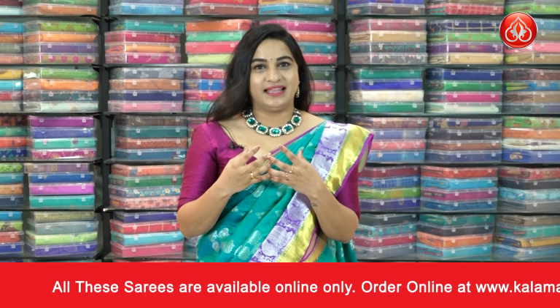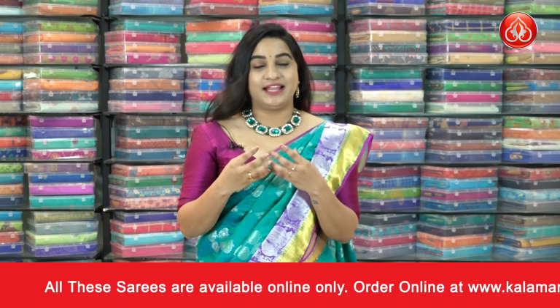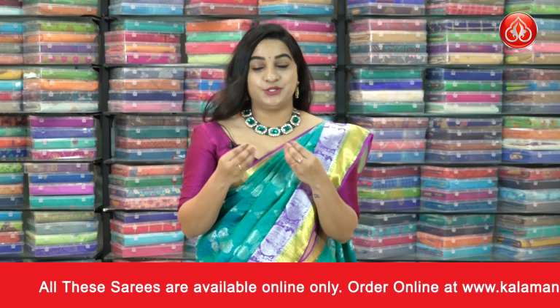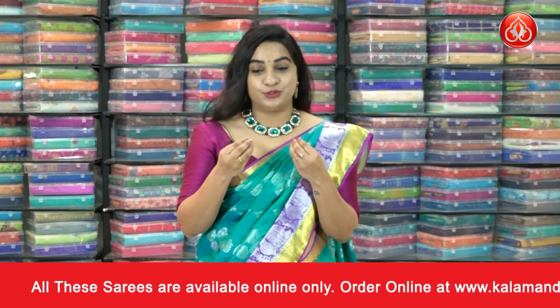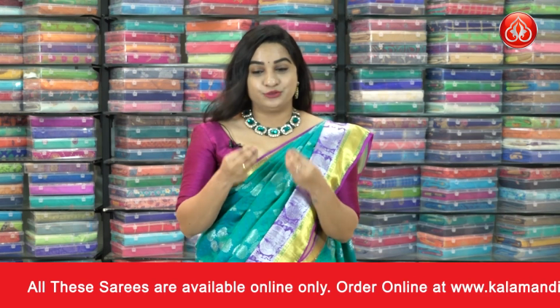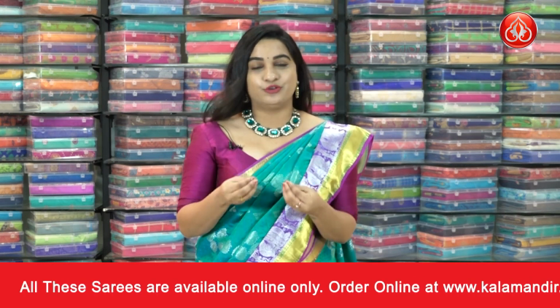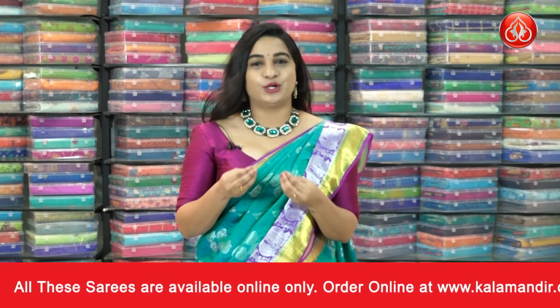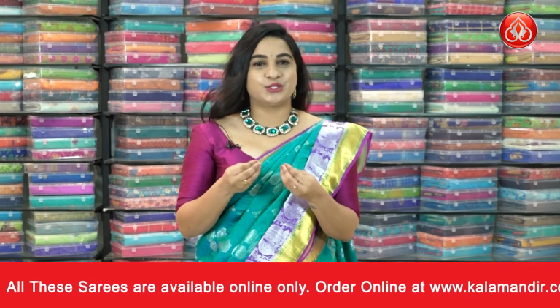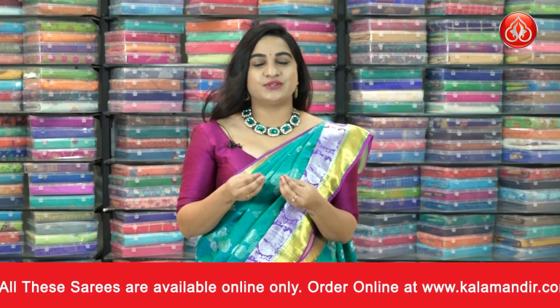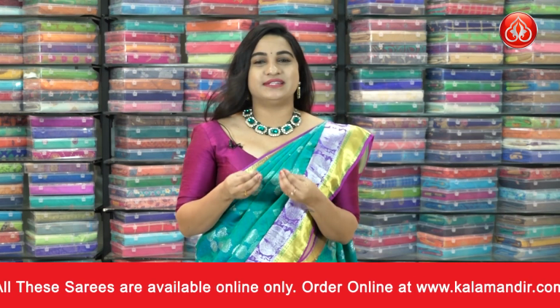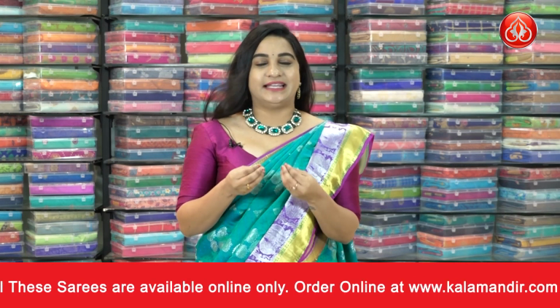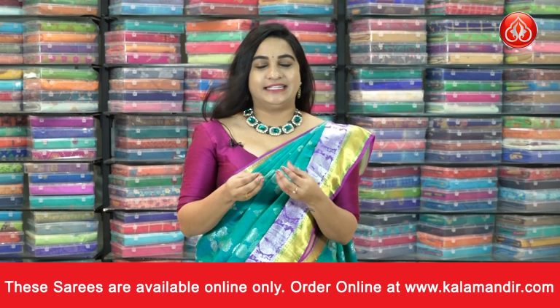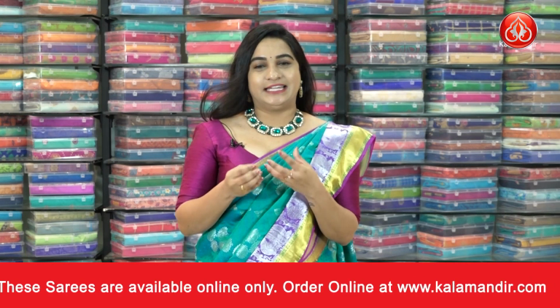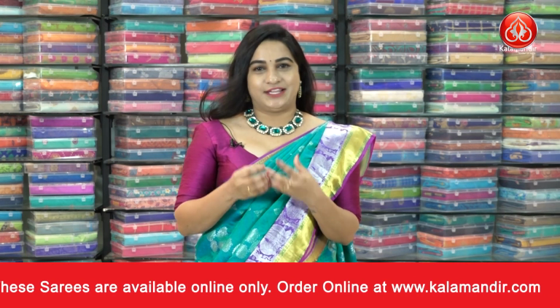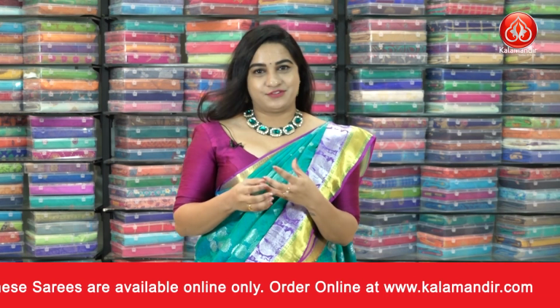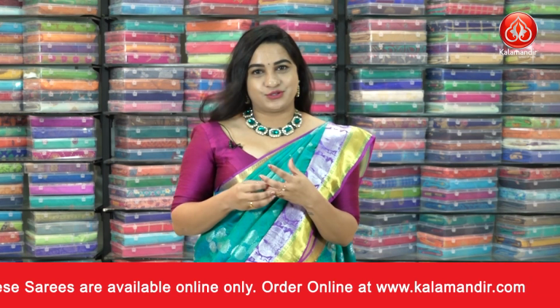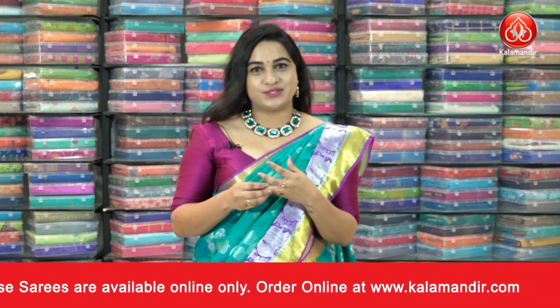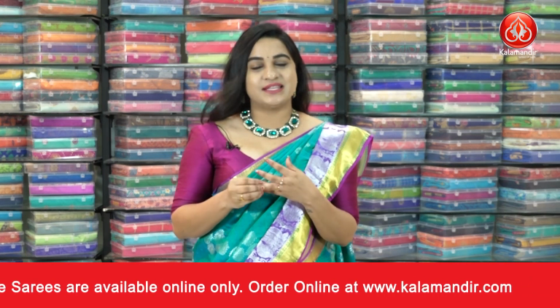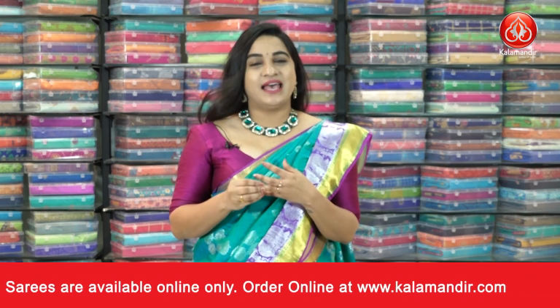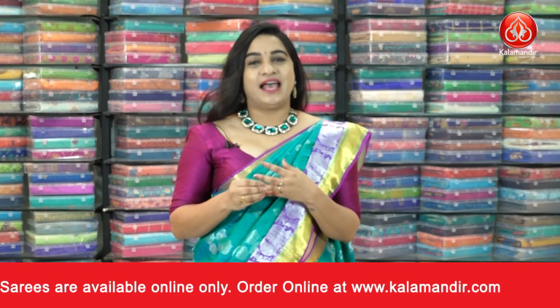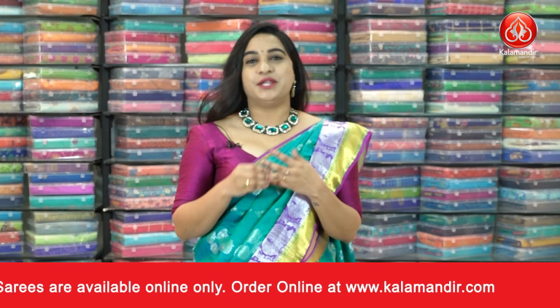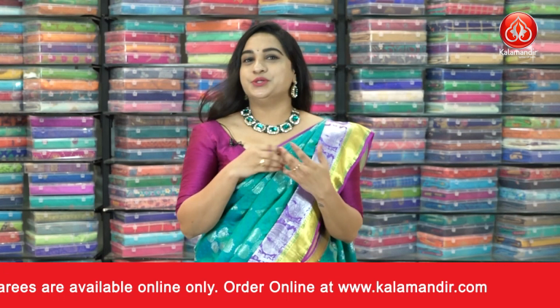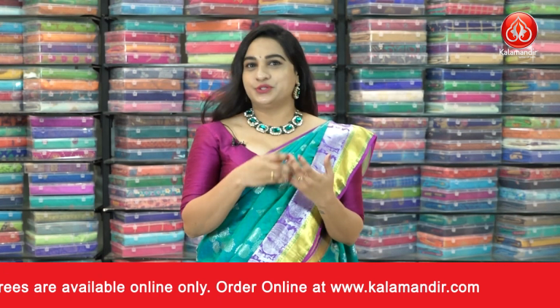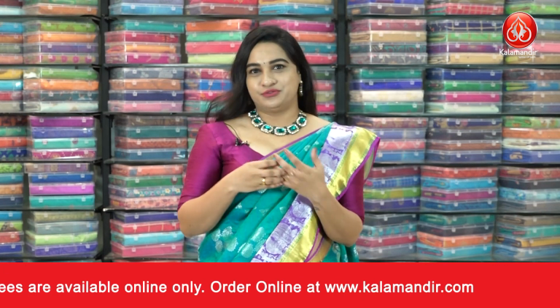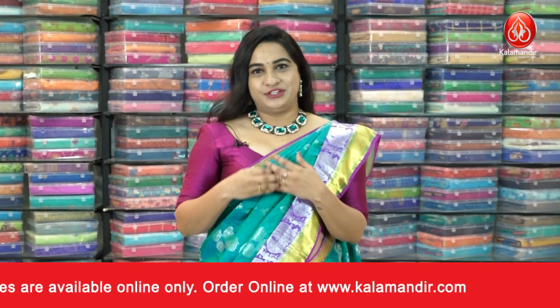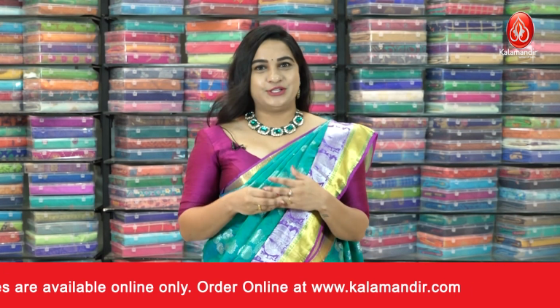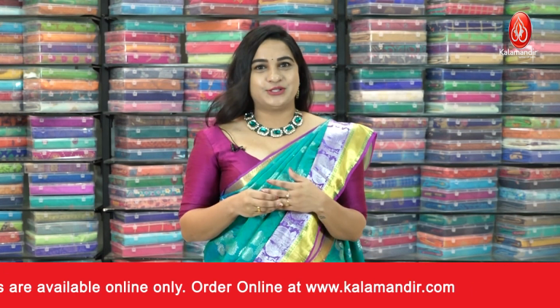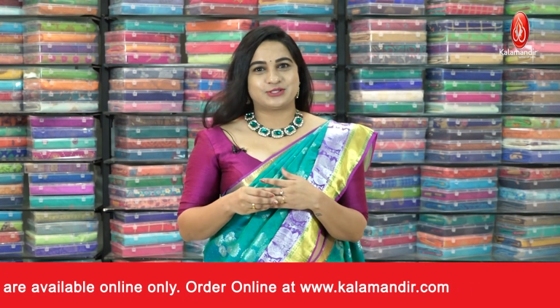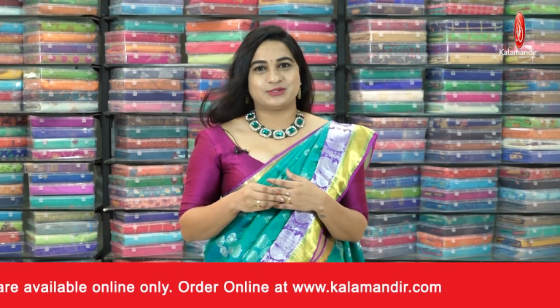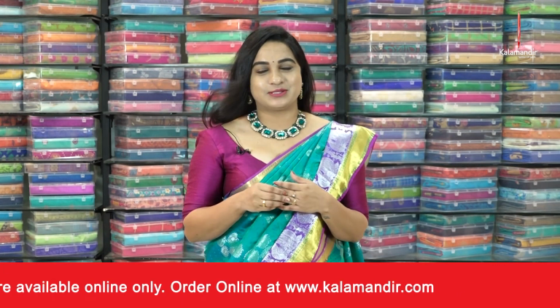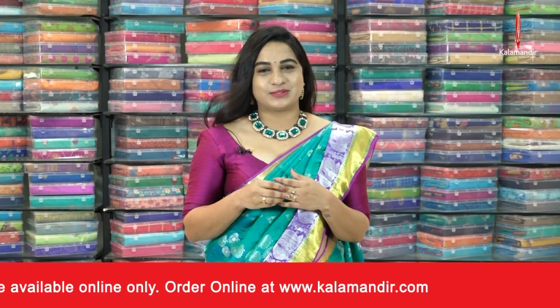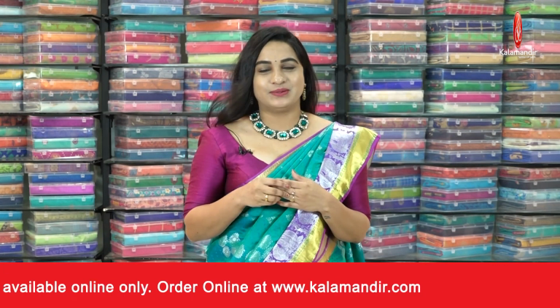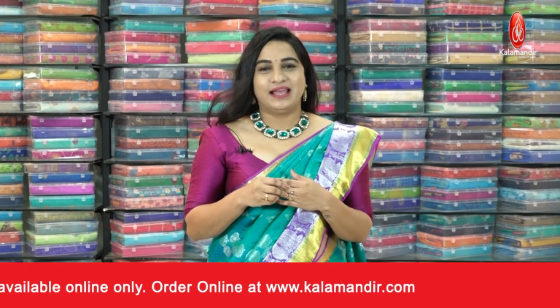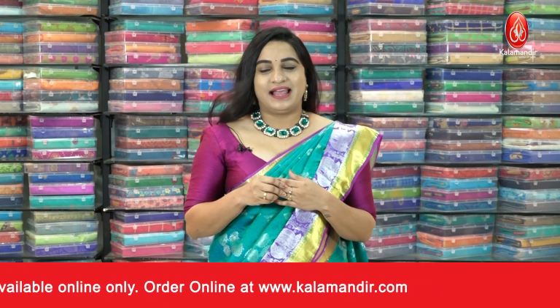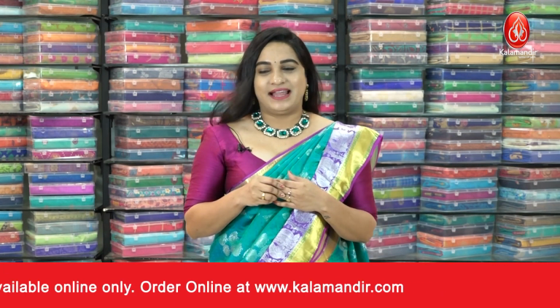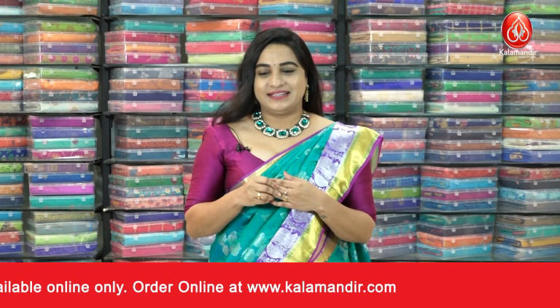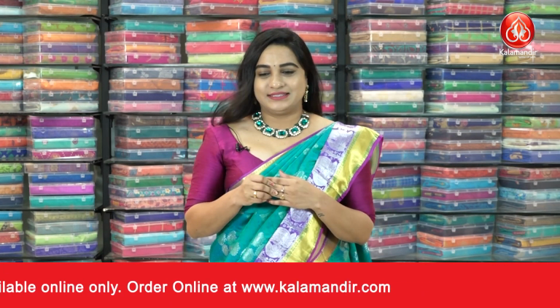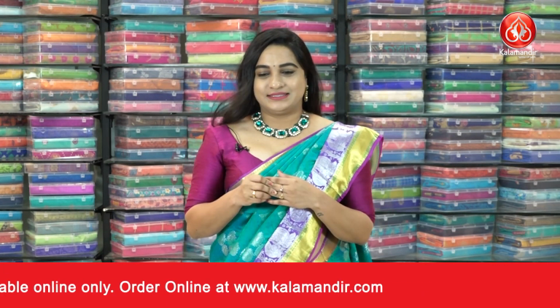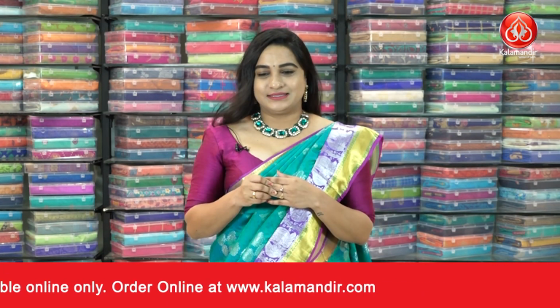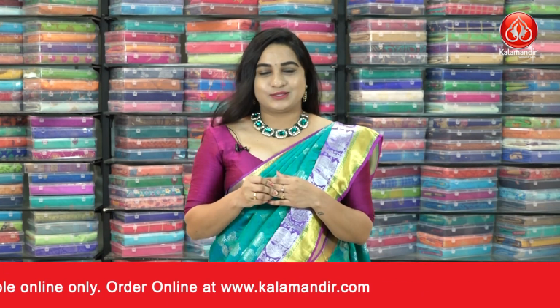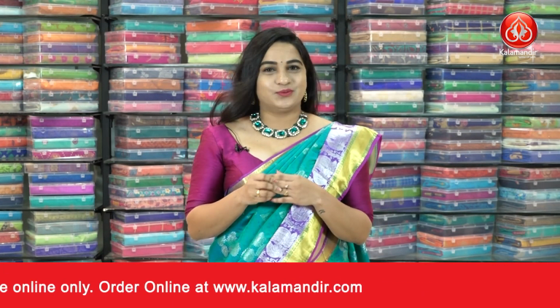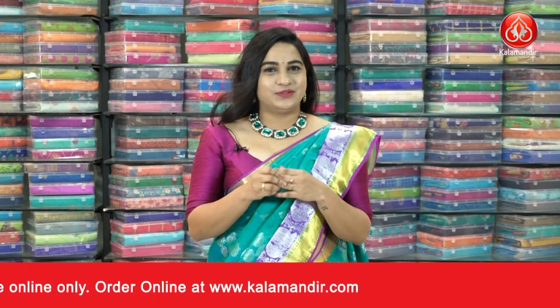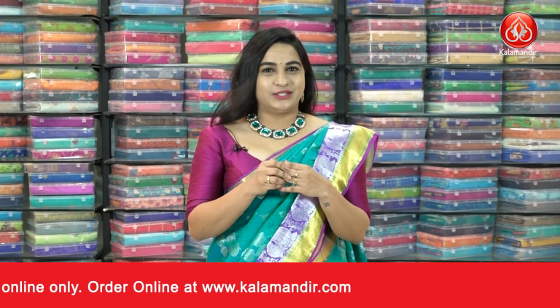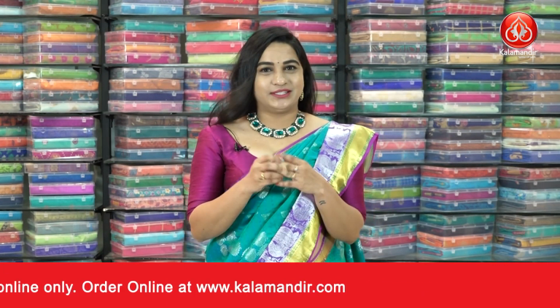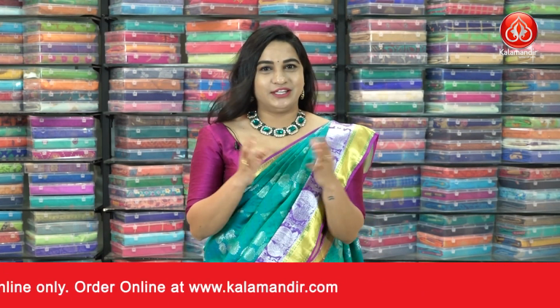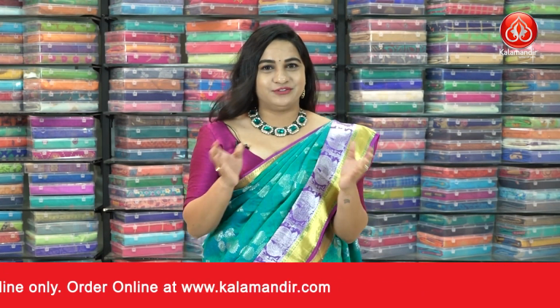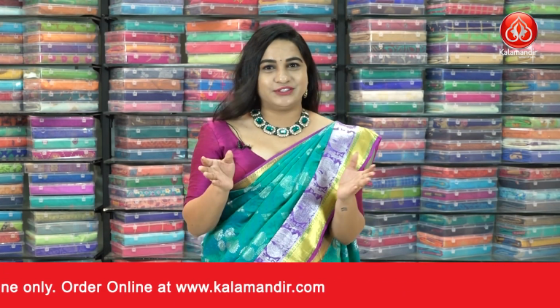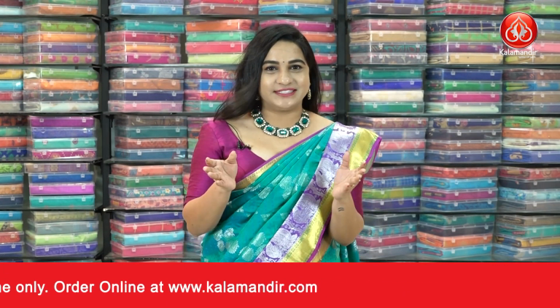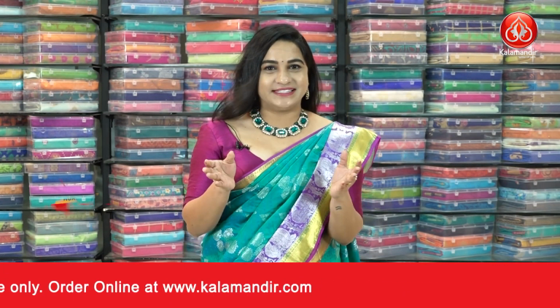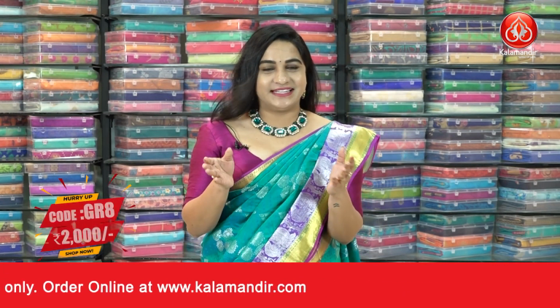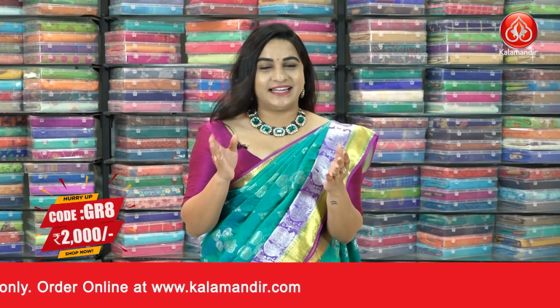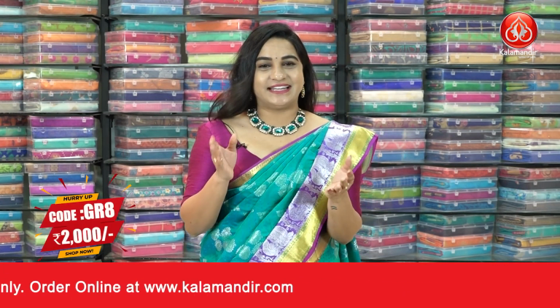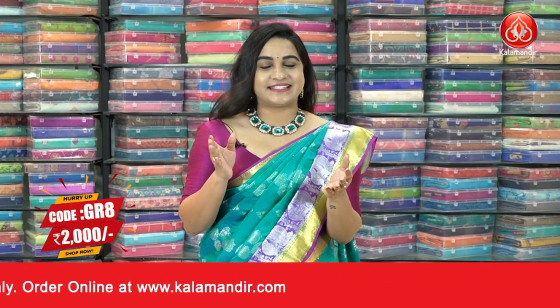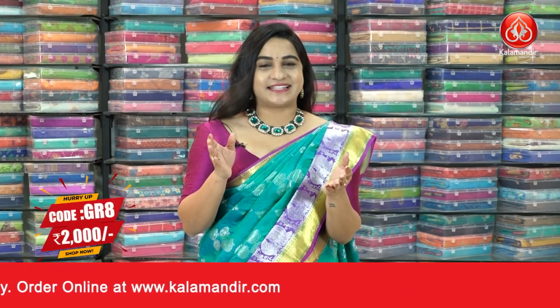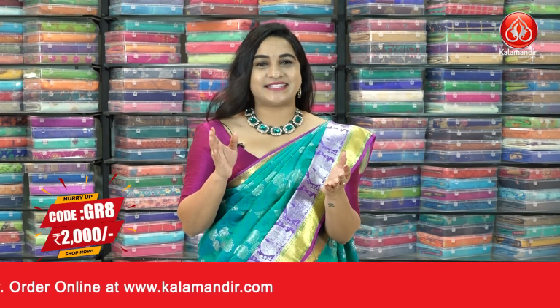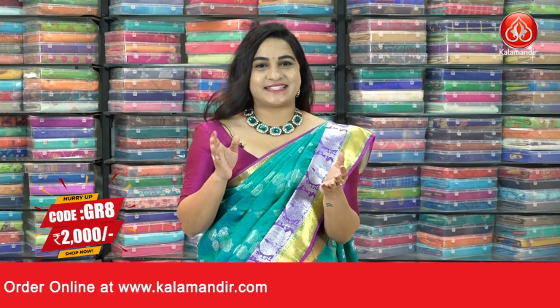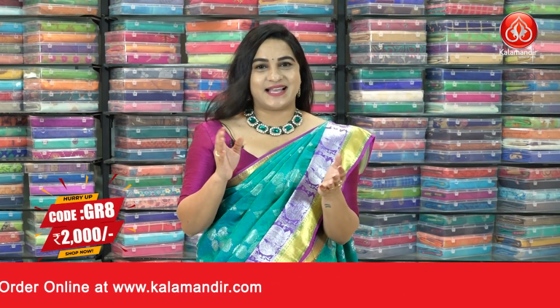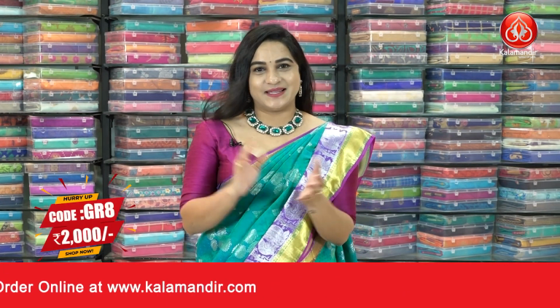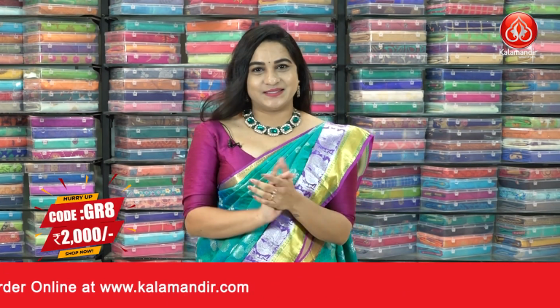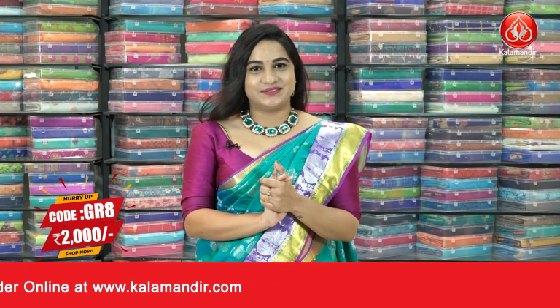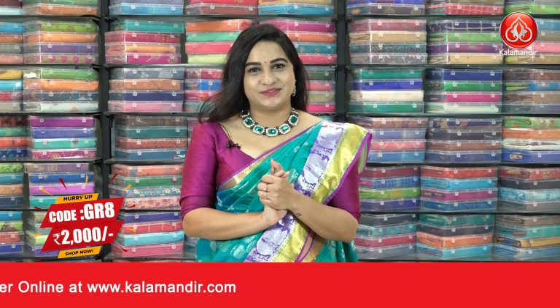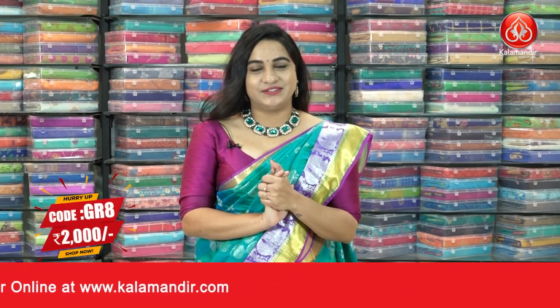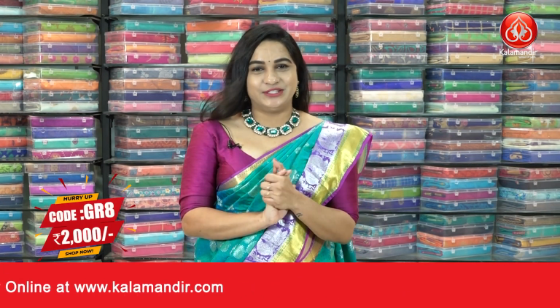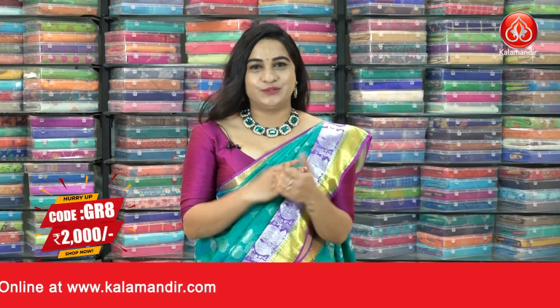Welcome to Kala Mandir. You will see on the live shows and YouTube videos also. Without any further delay, let's start our video.